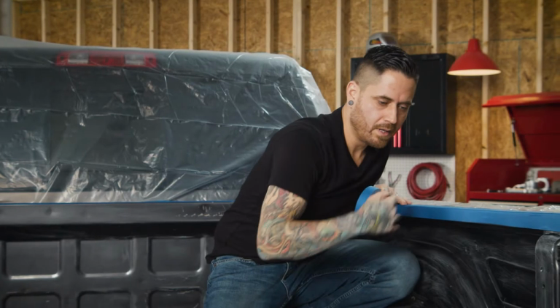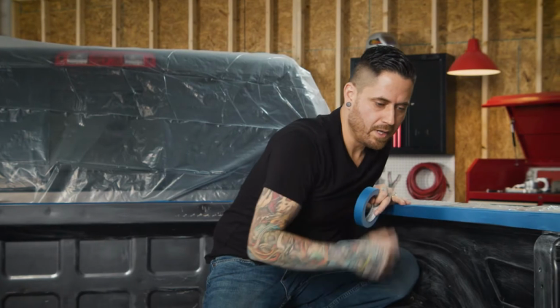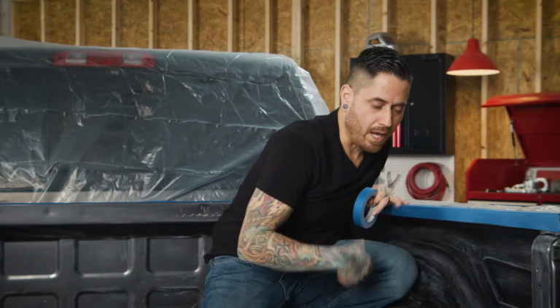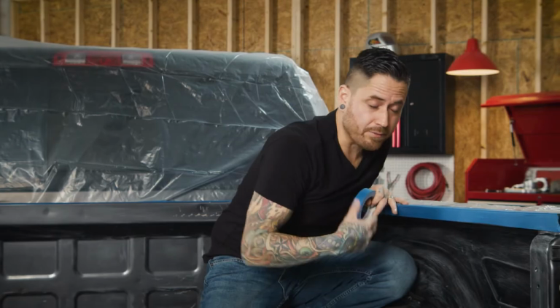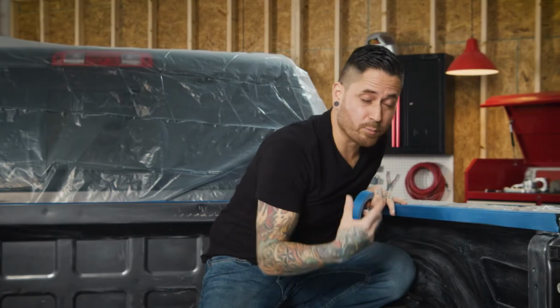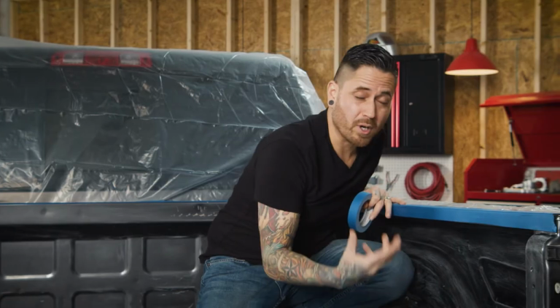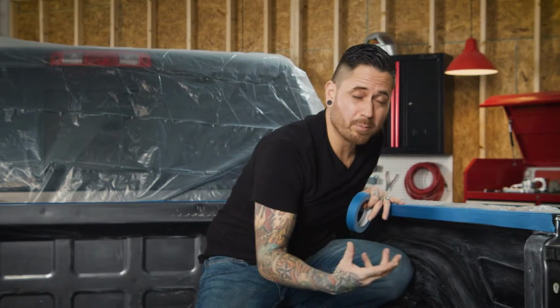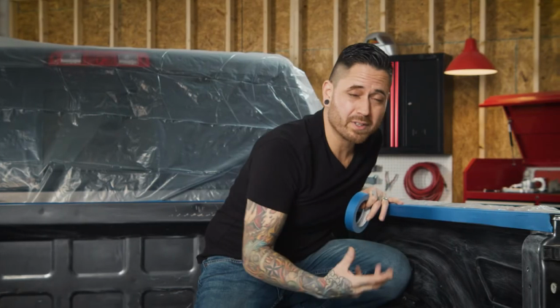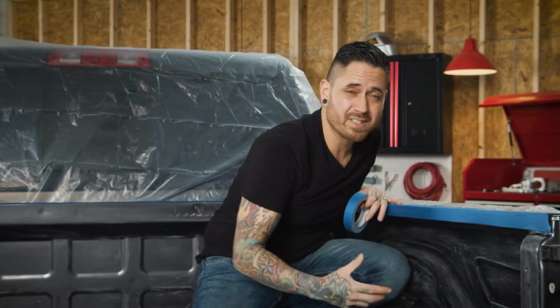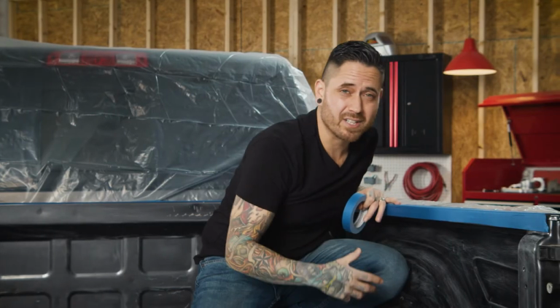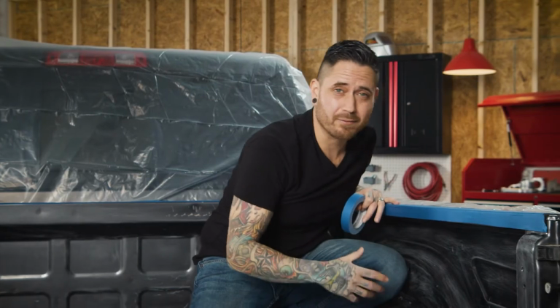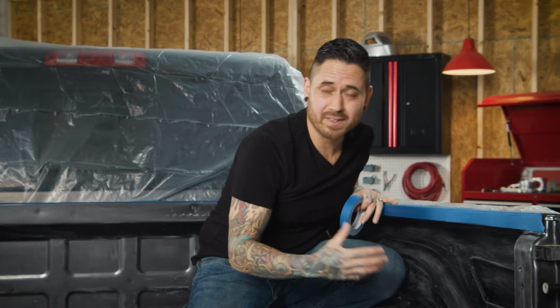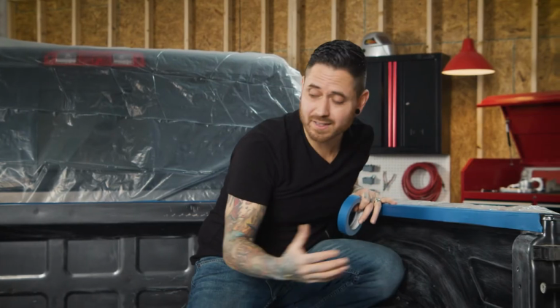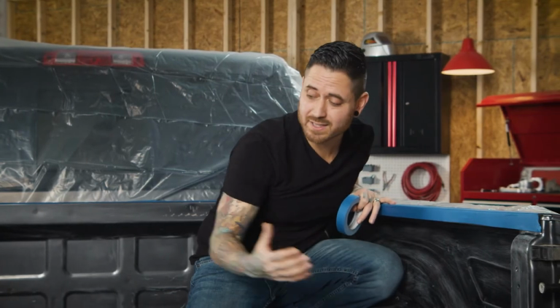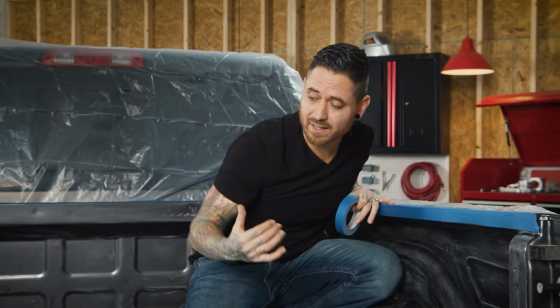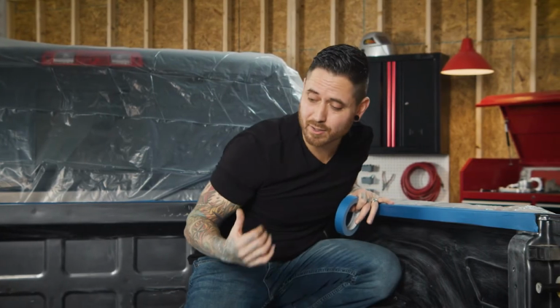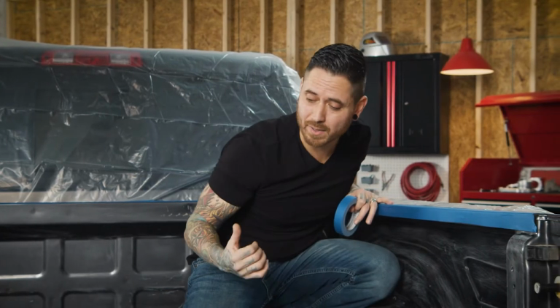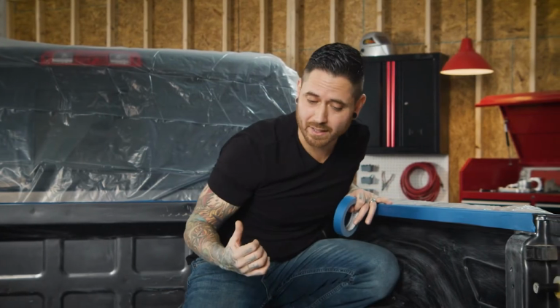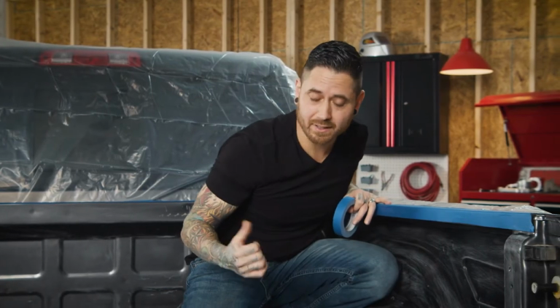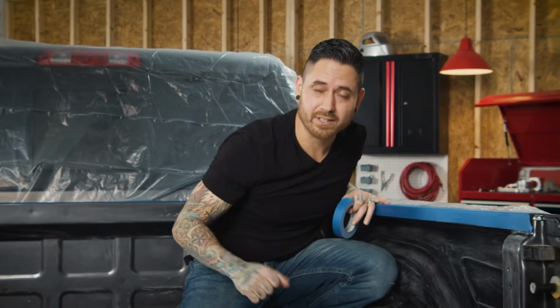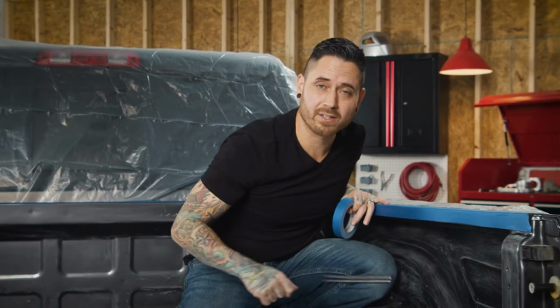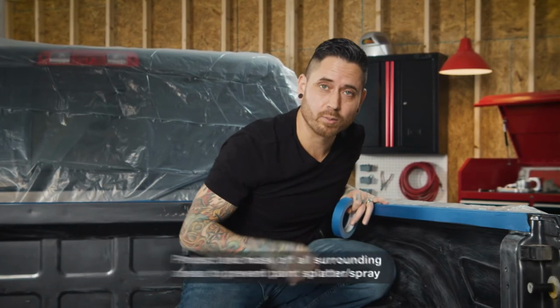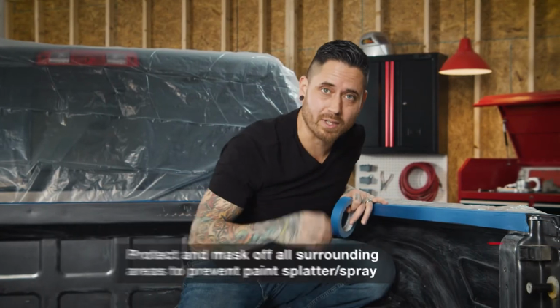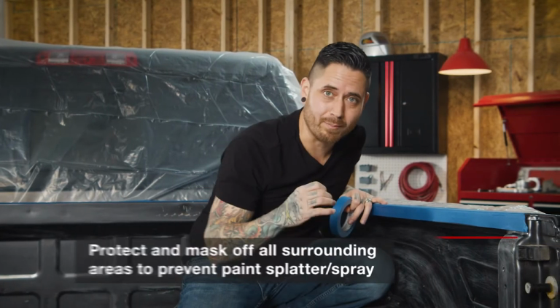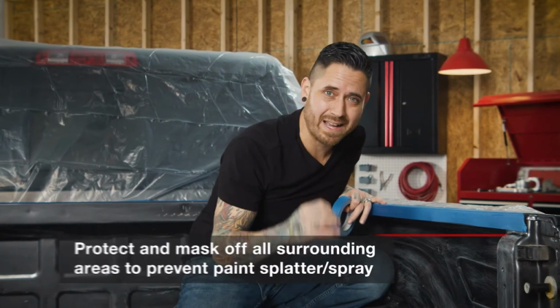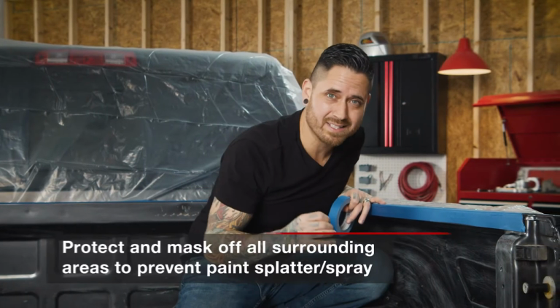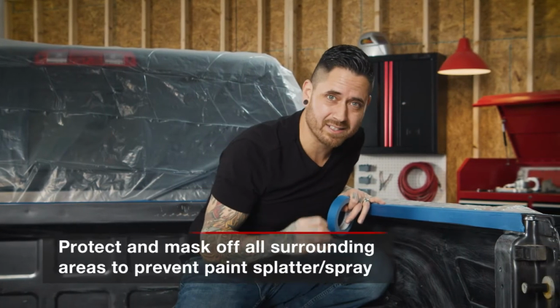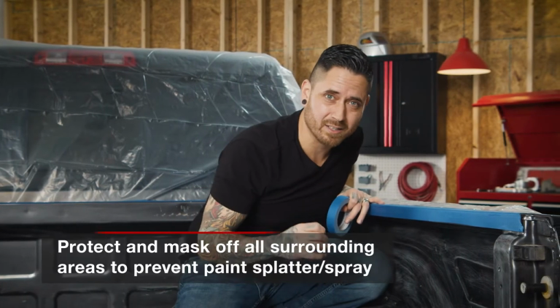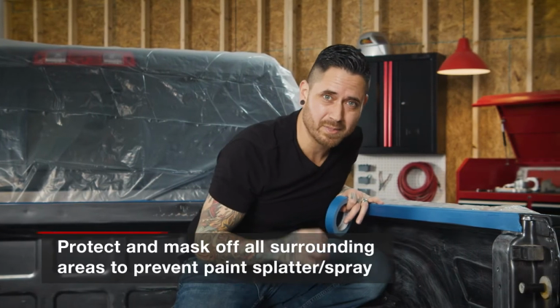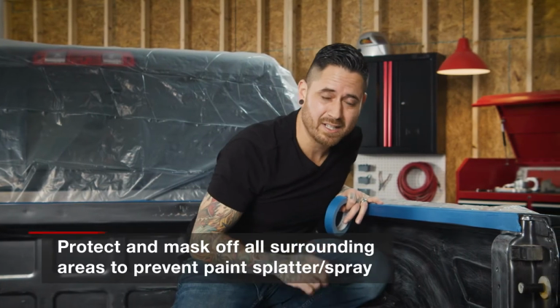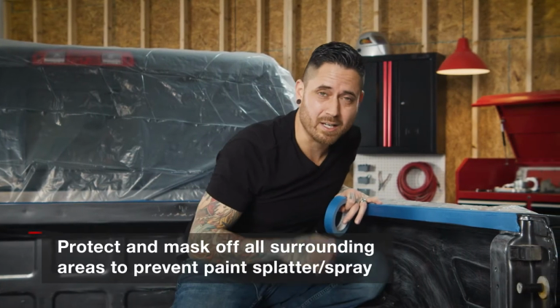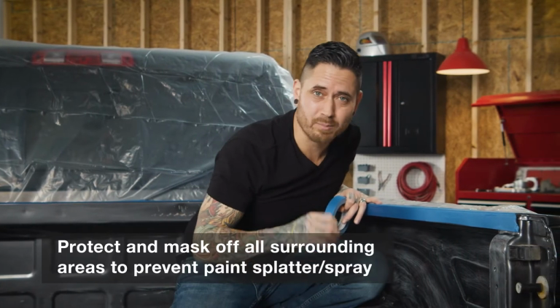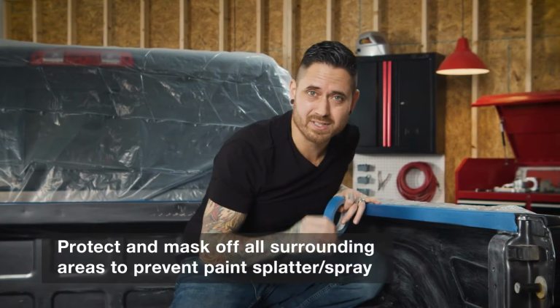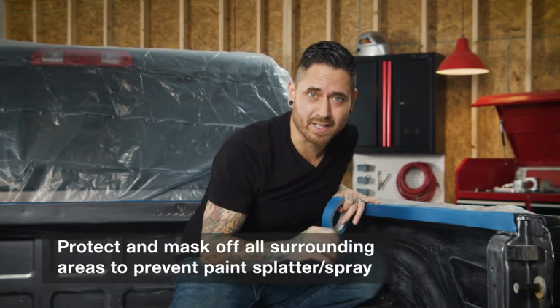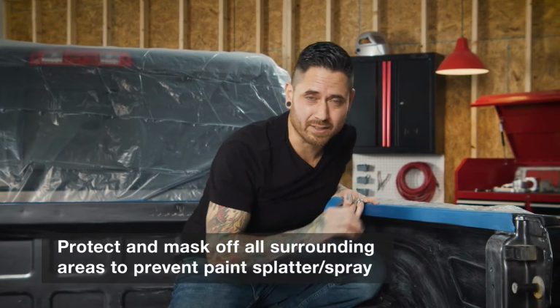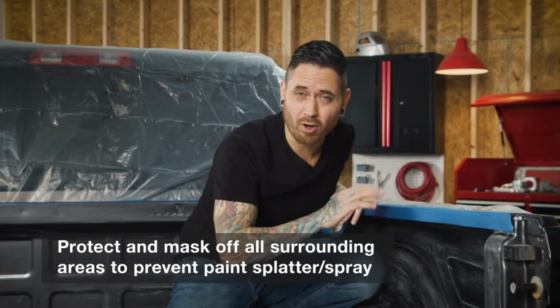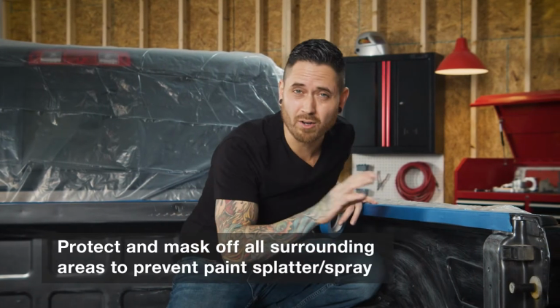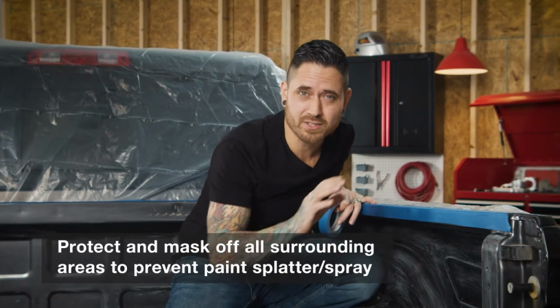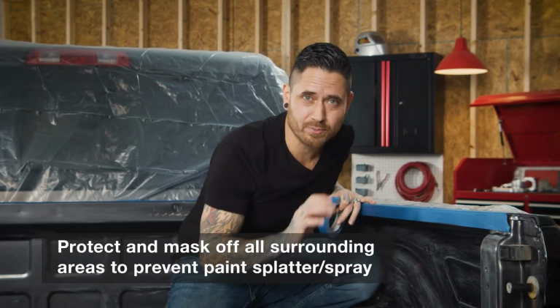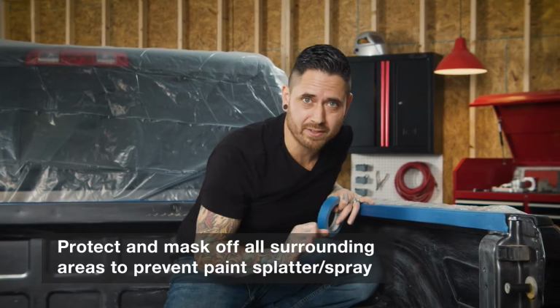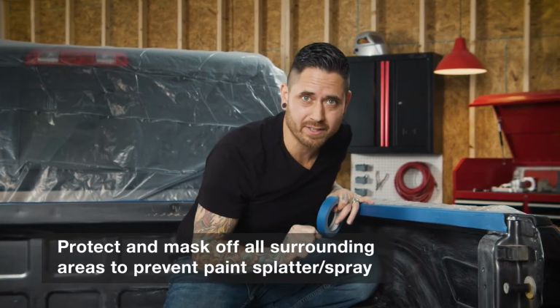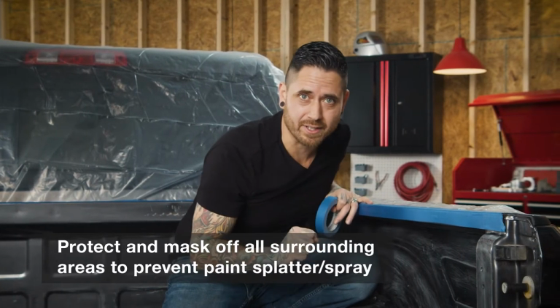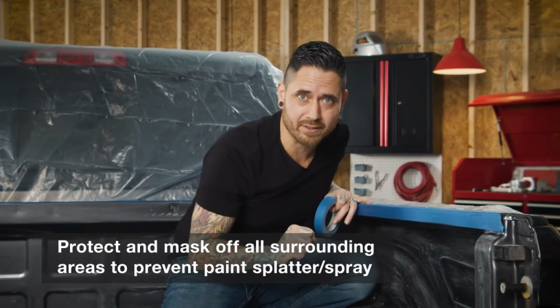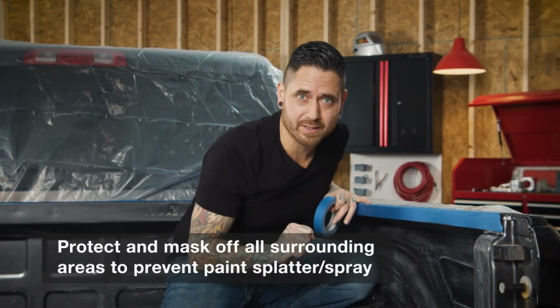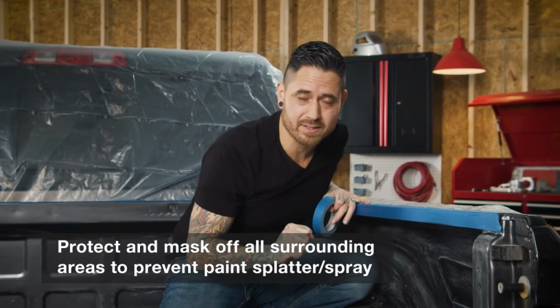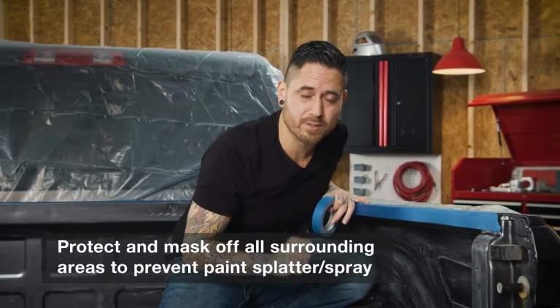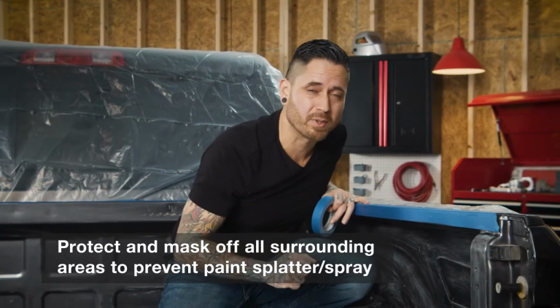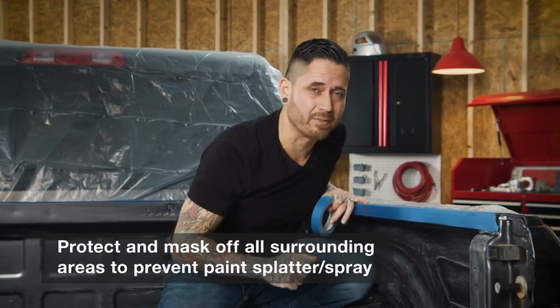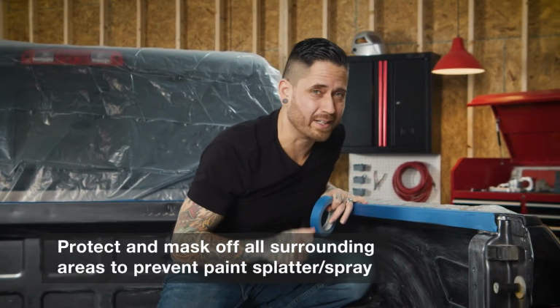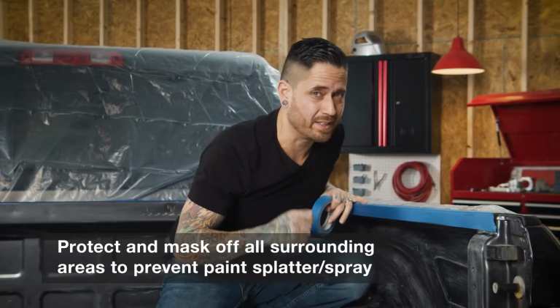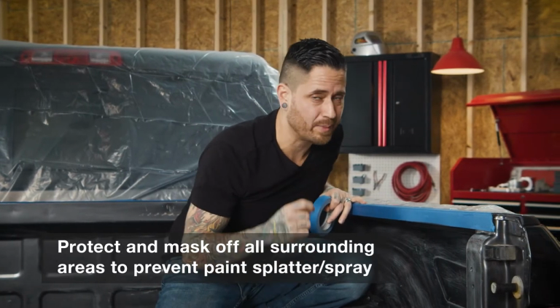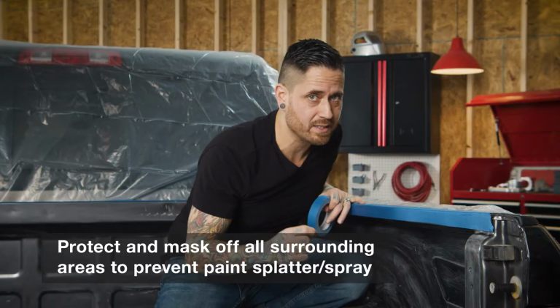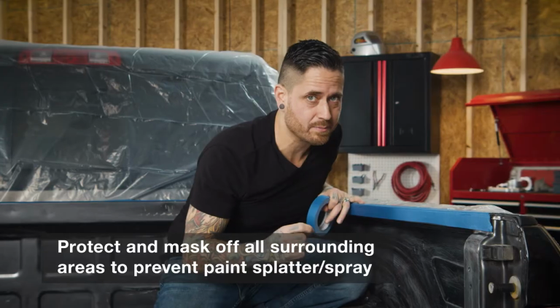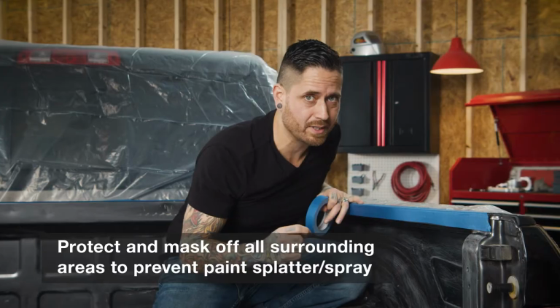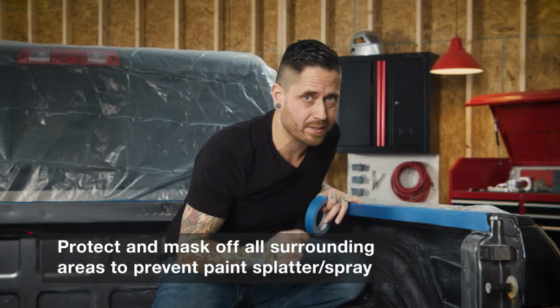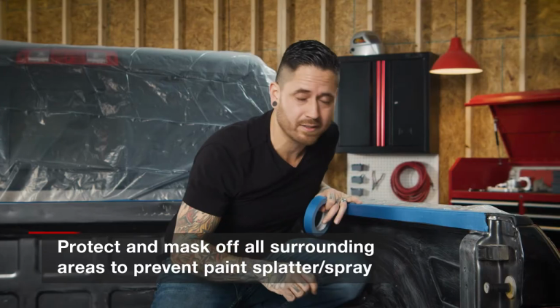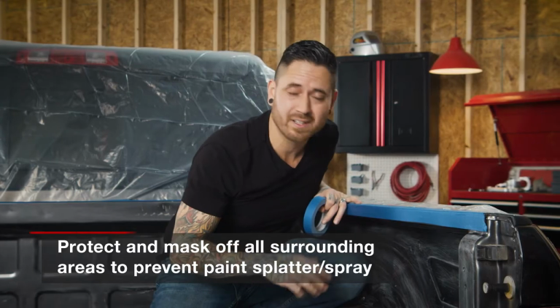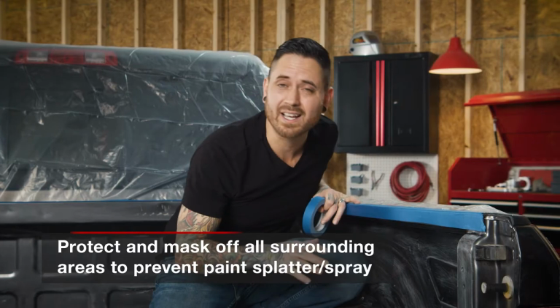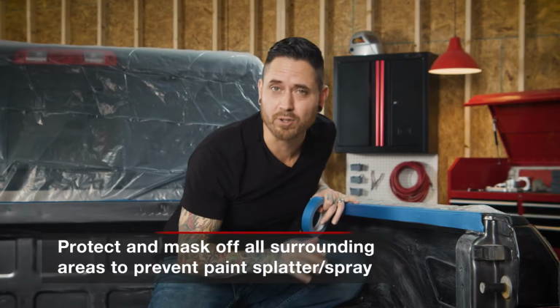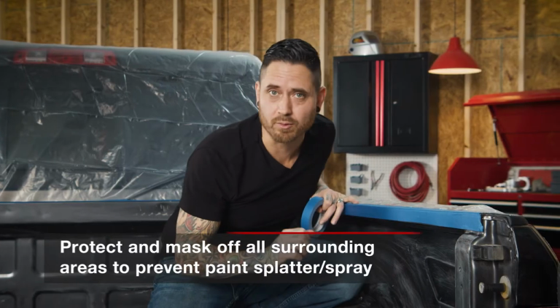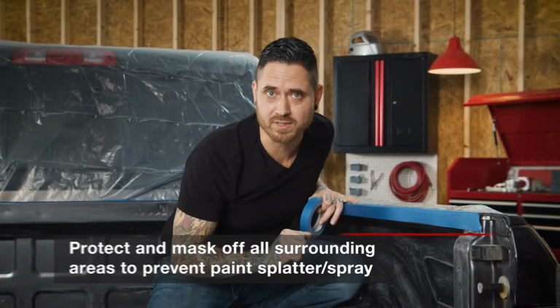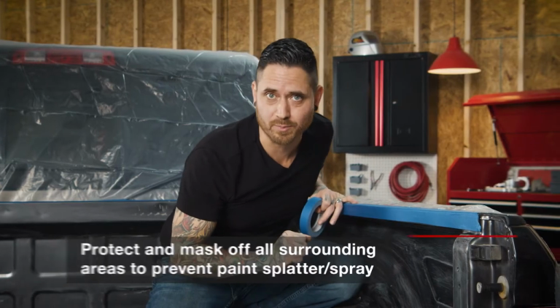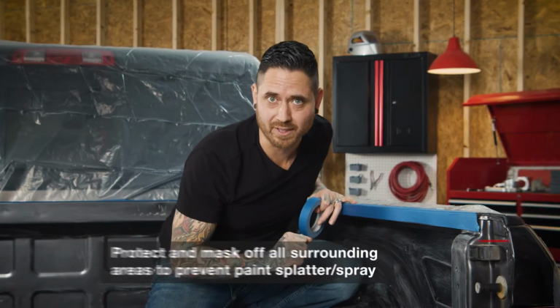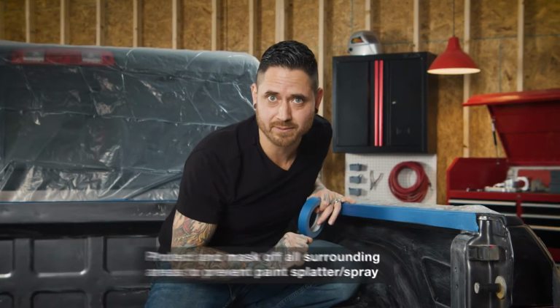After properly scuffing the entire bed, you're going to want to mask up and protect all surrounding areas to prevent any paint splatter and overspray.